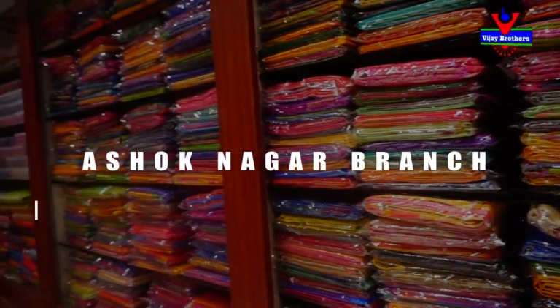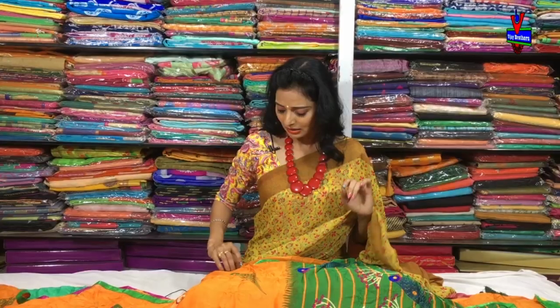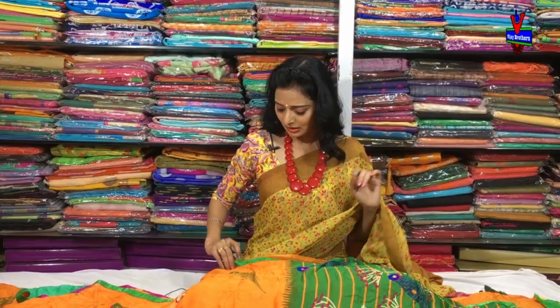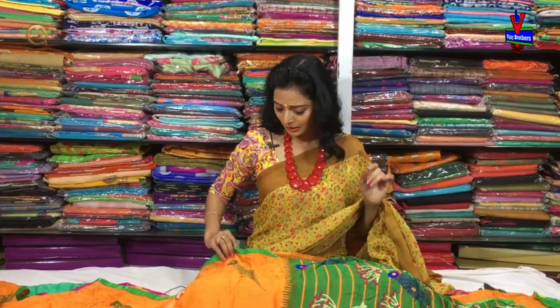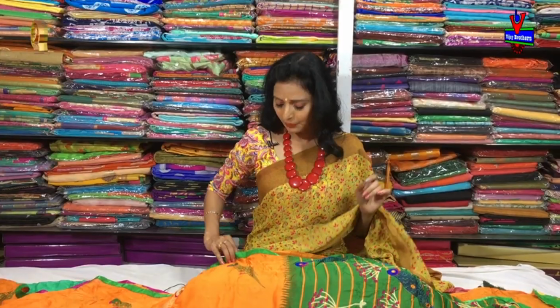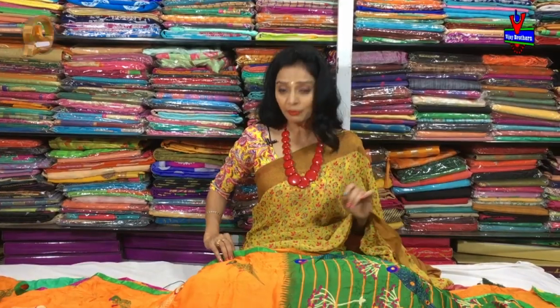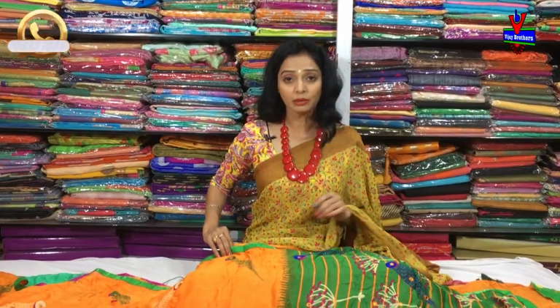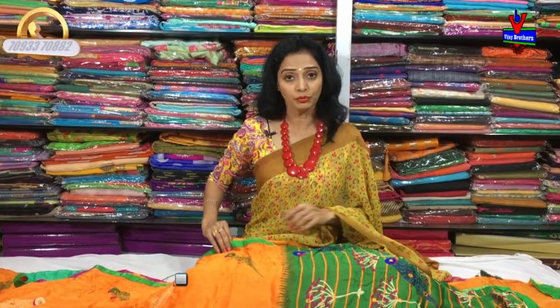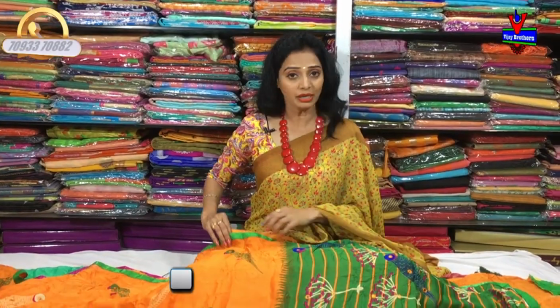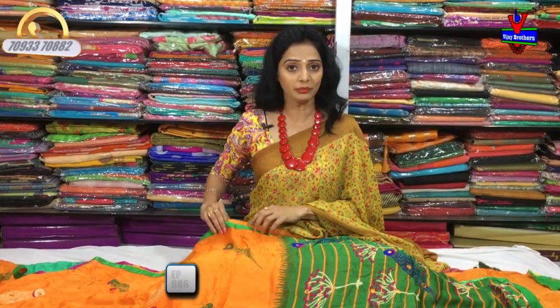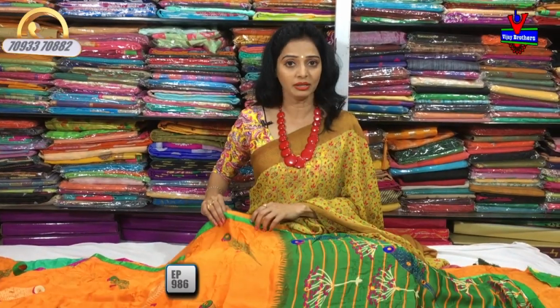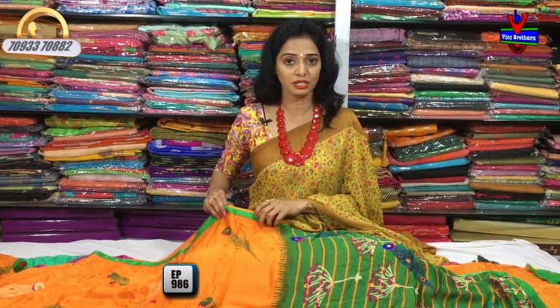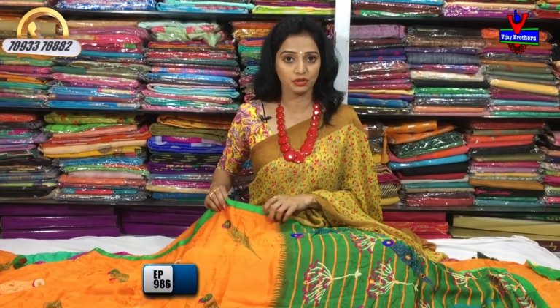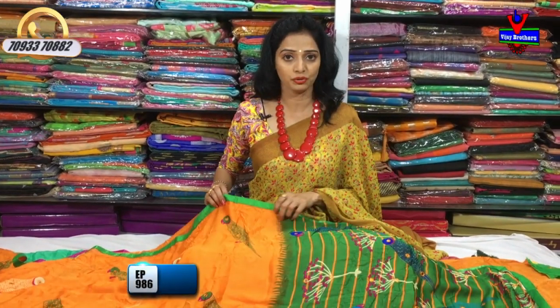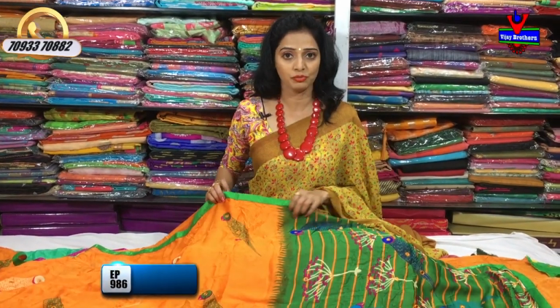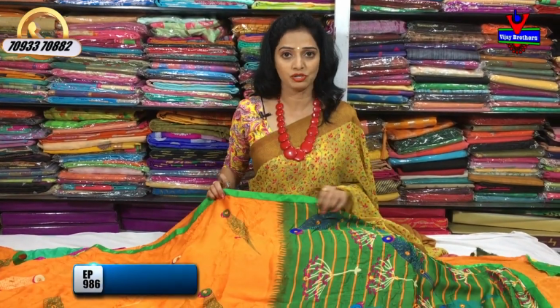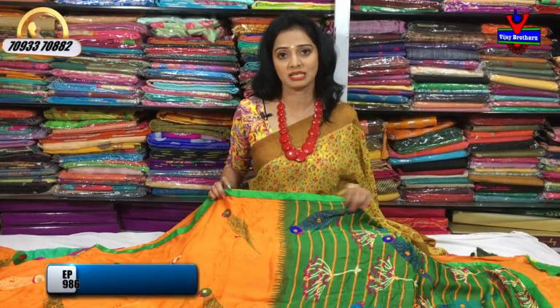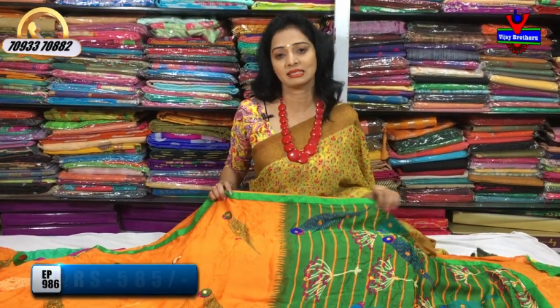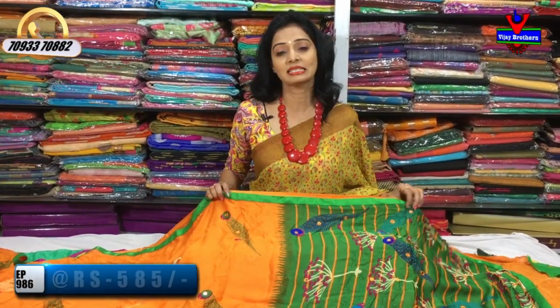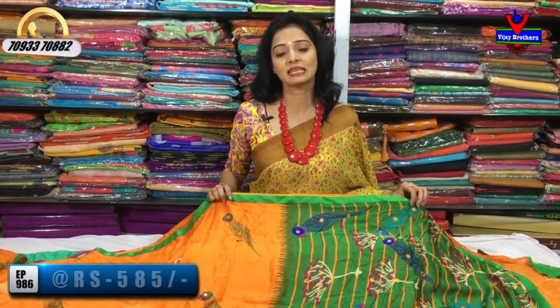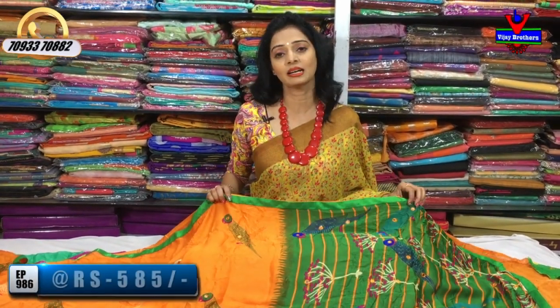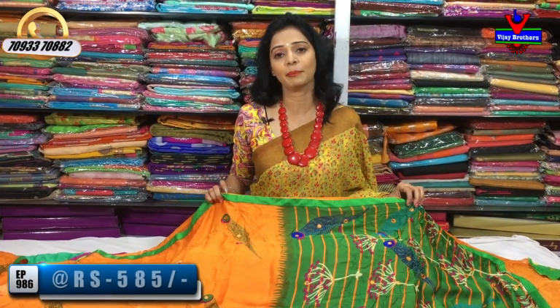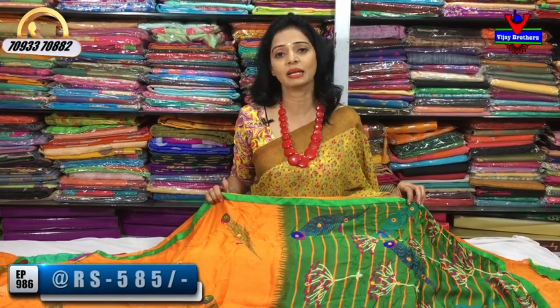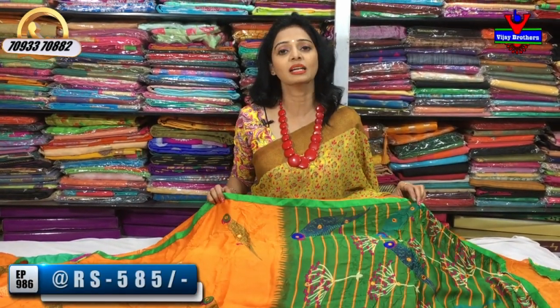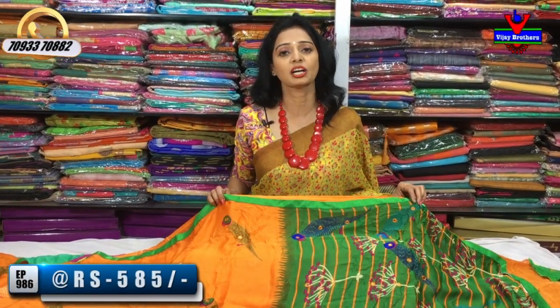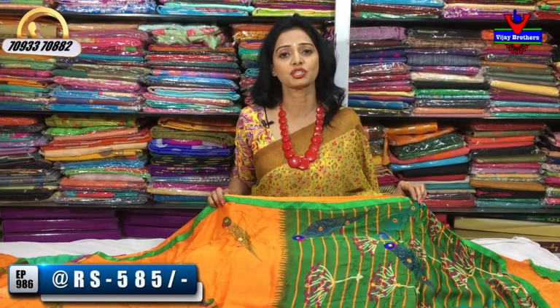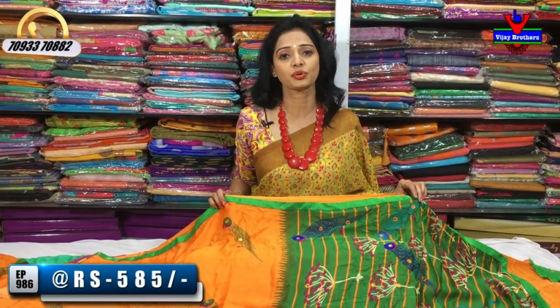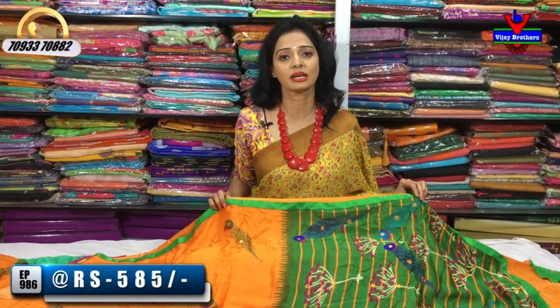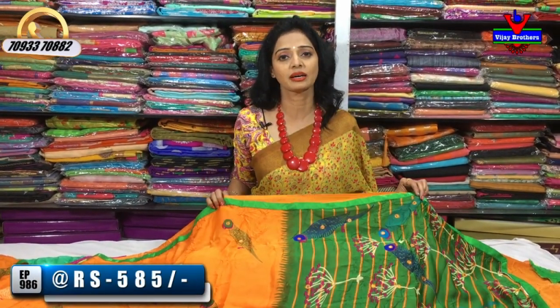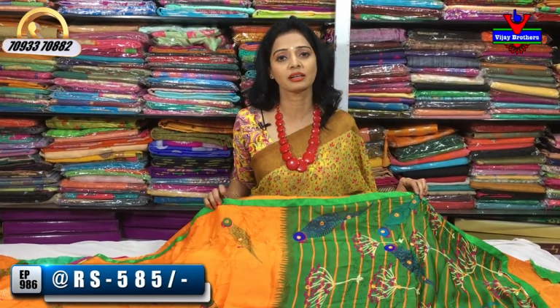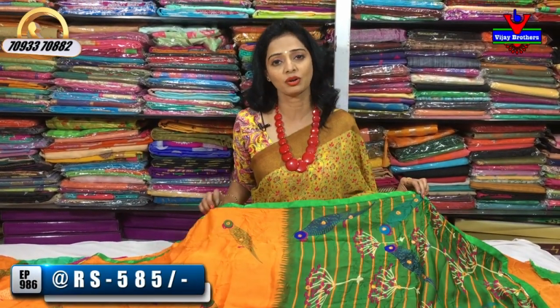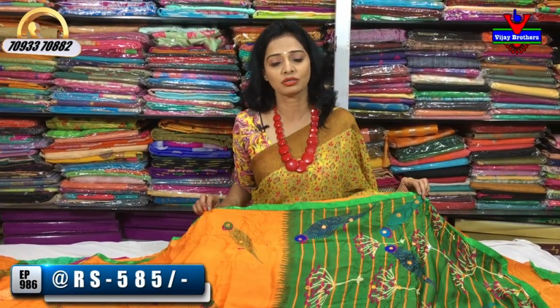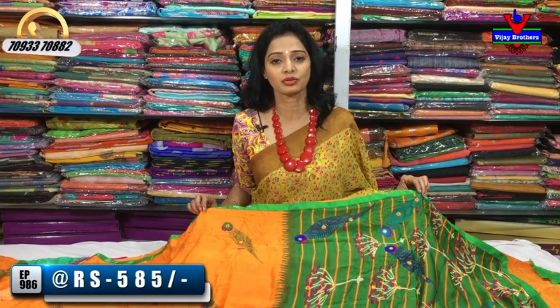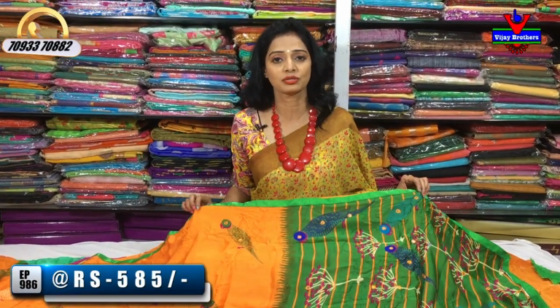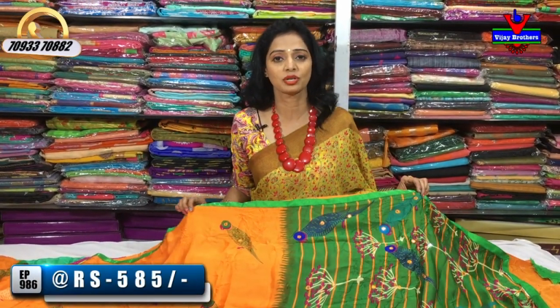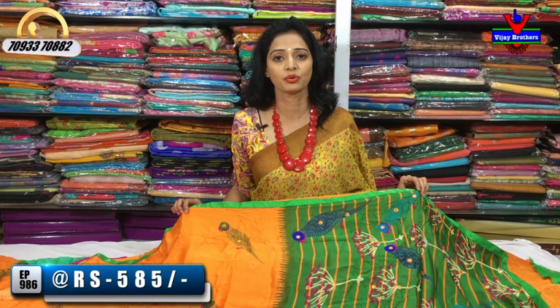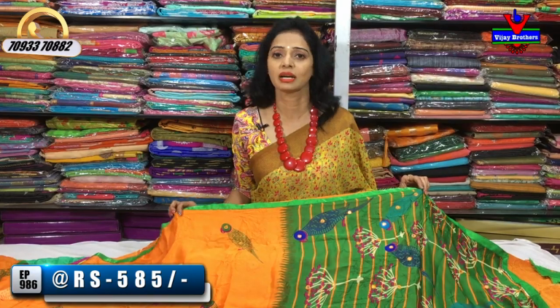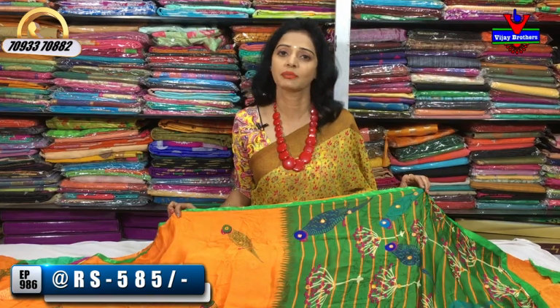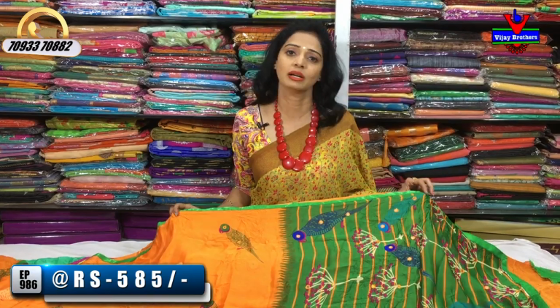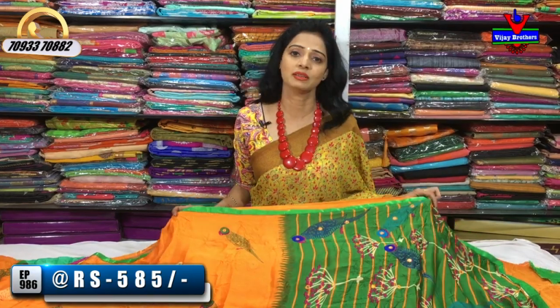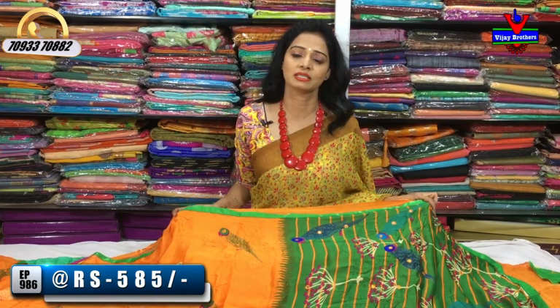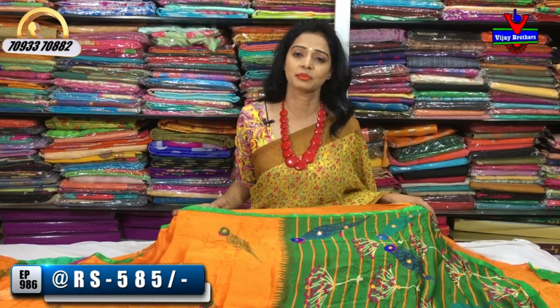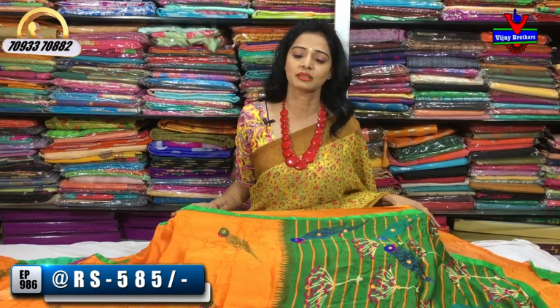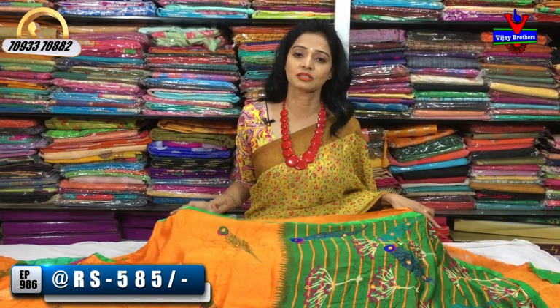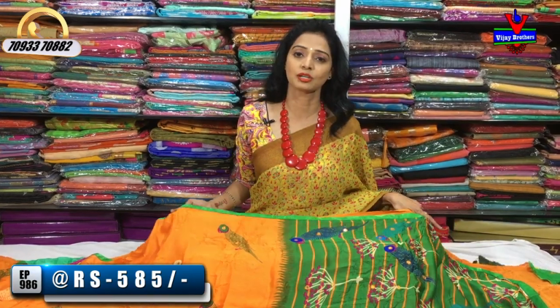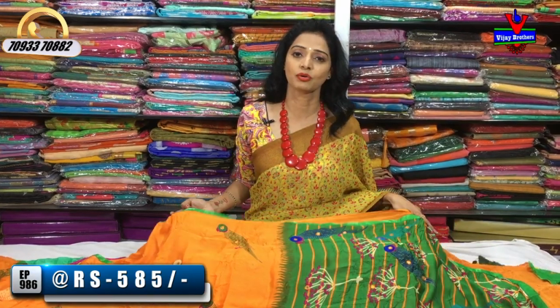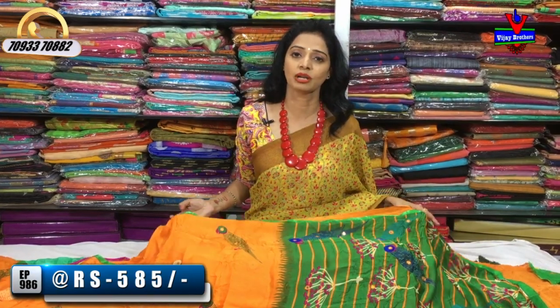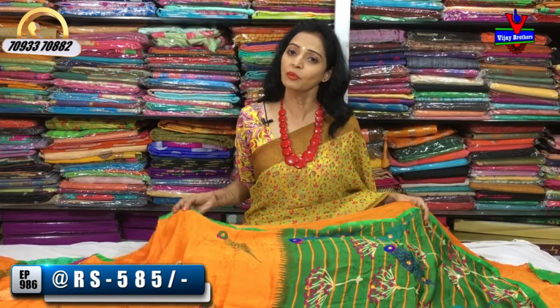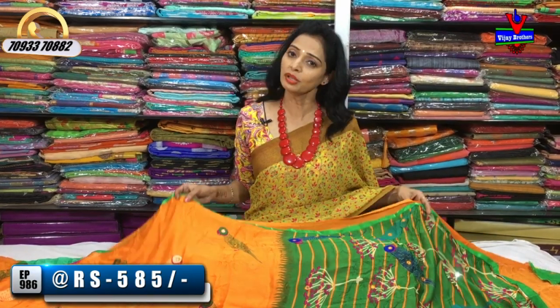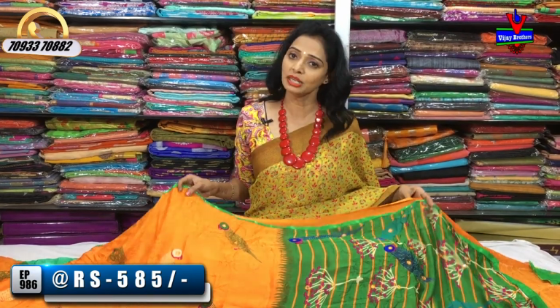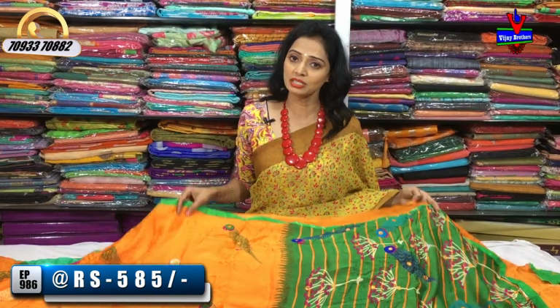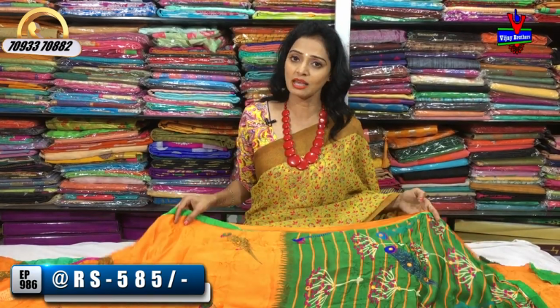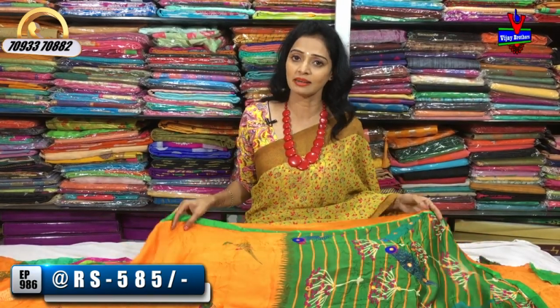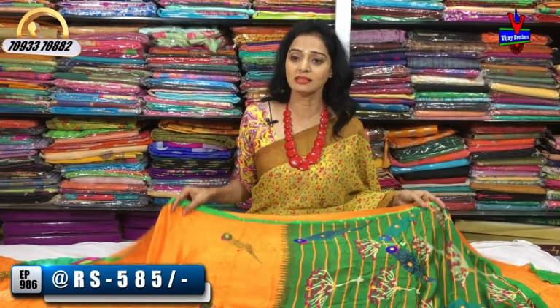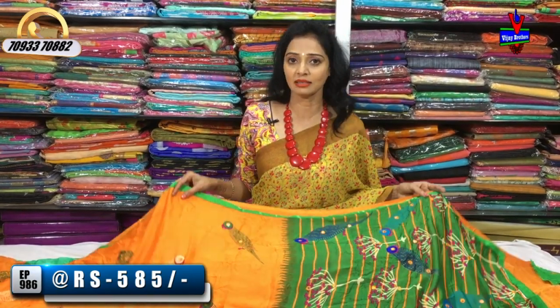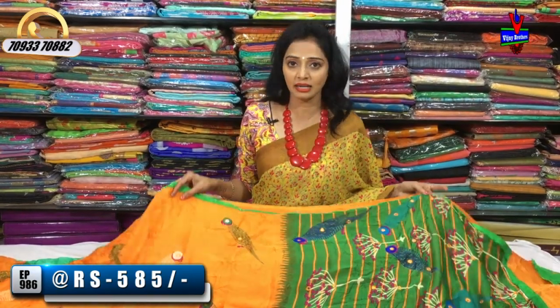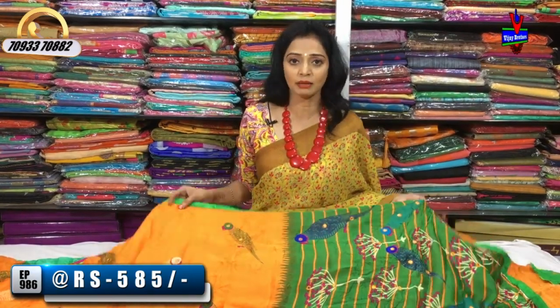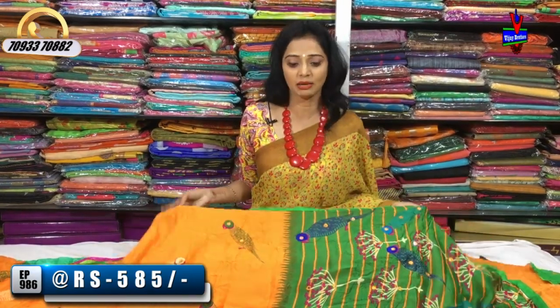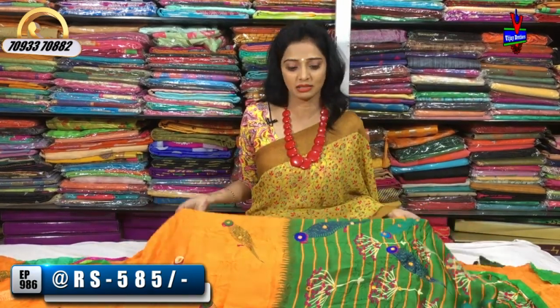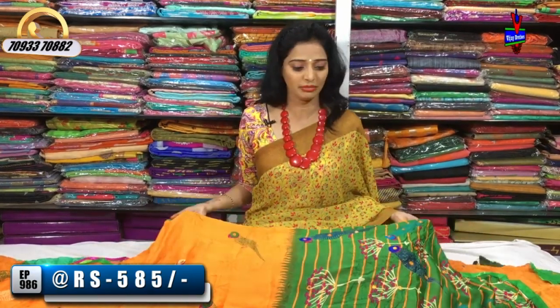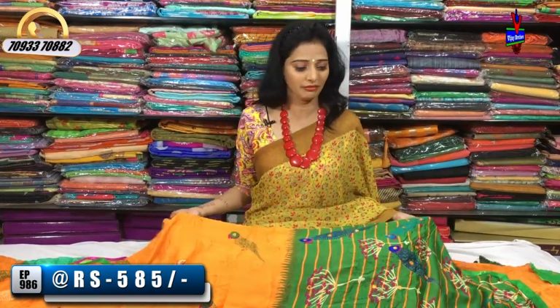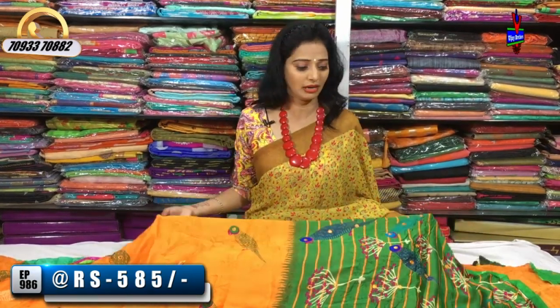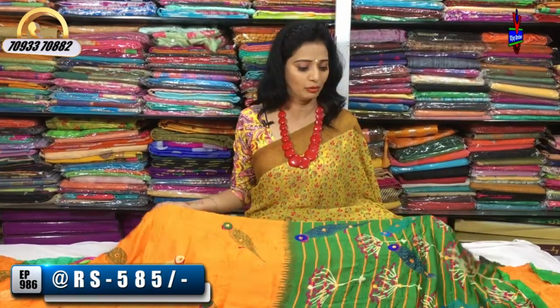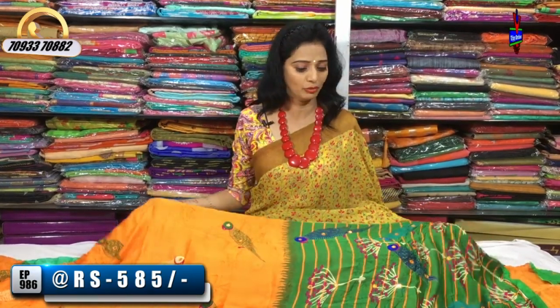At the beginning of our showroom, we are at Ashoknagar Crossroads. We are here at Vijay Brothers, showing you our collection.